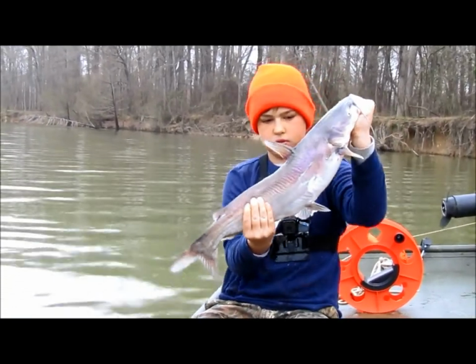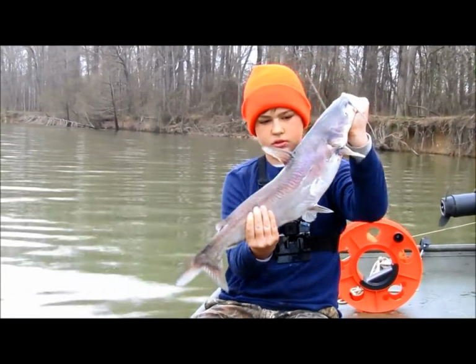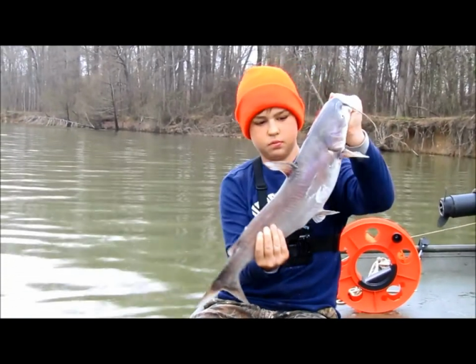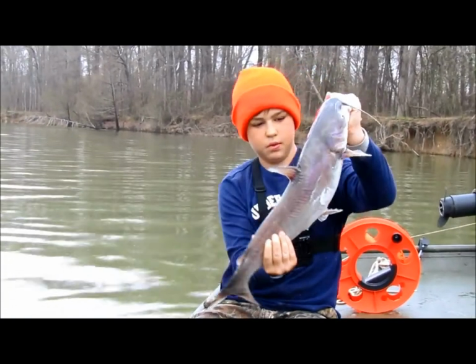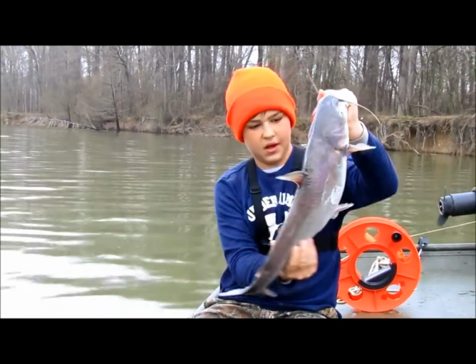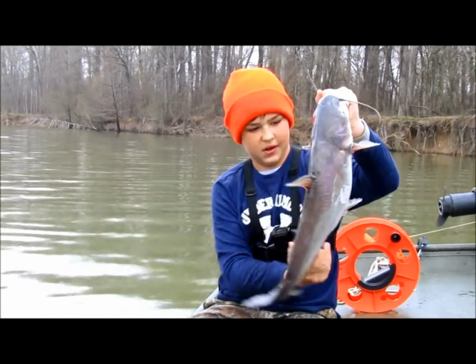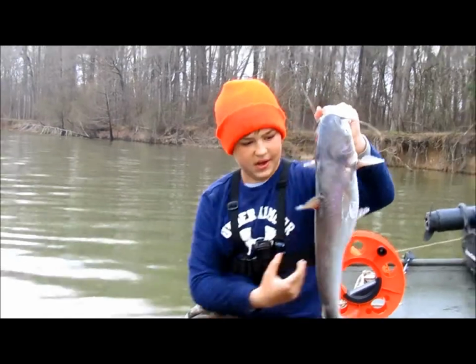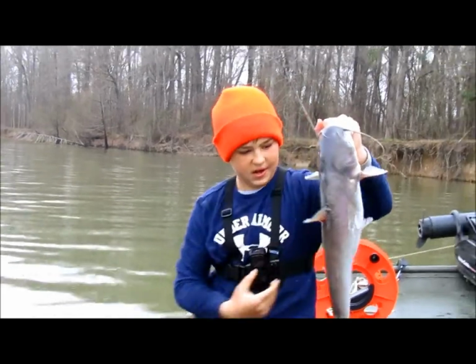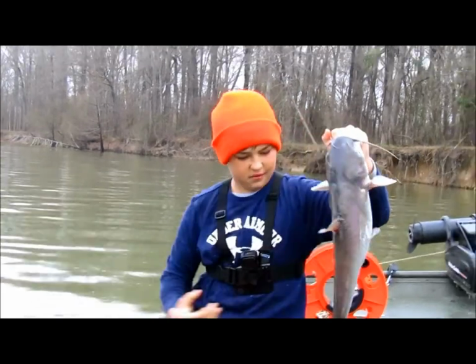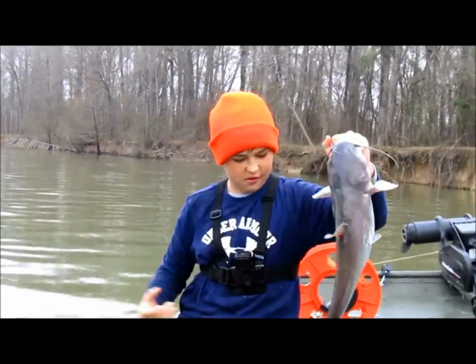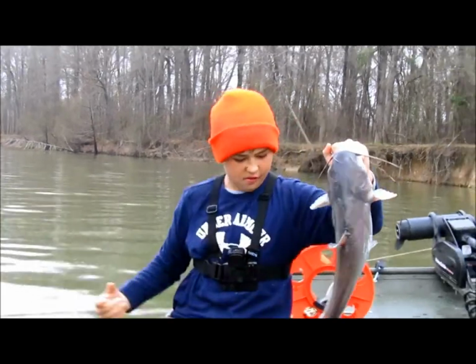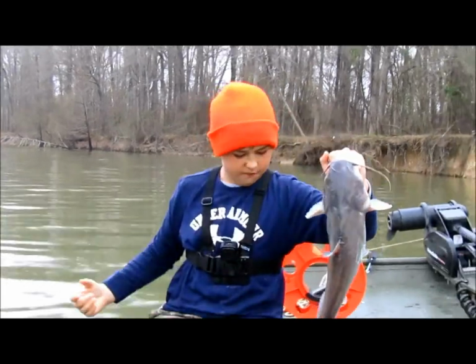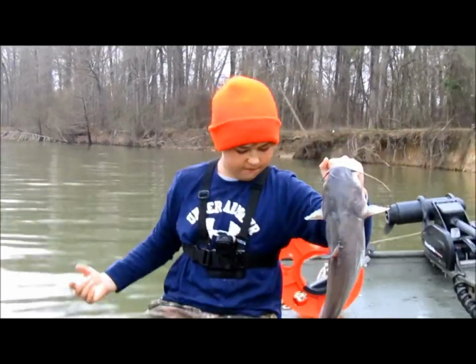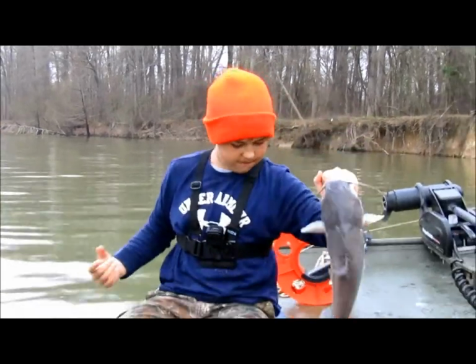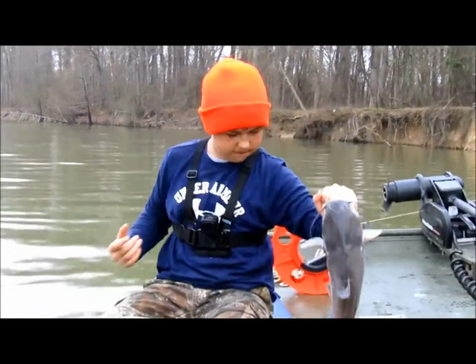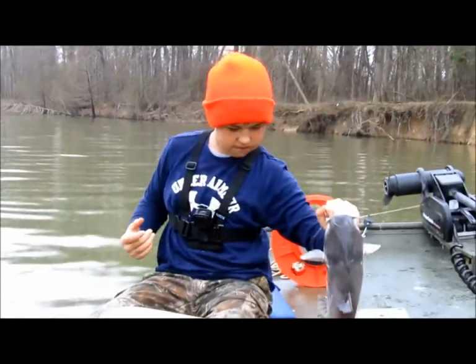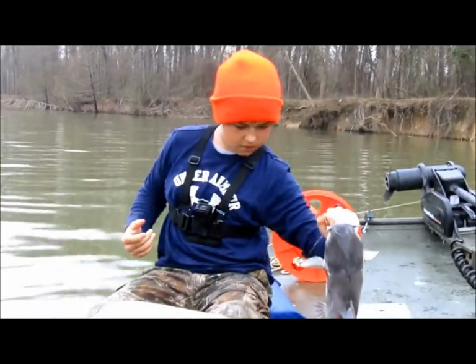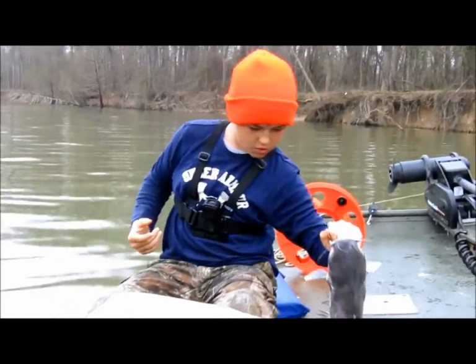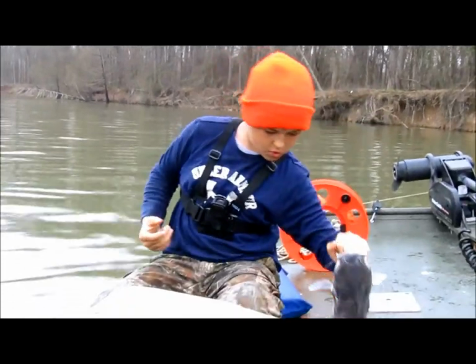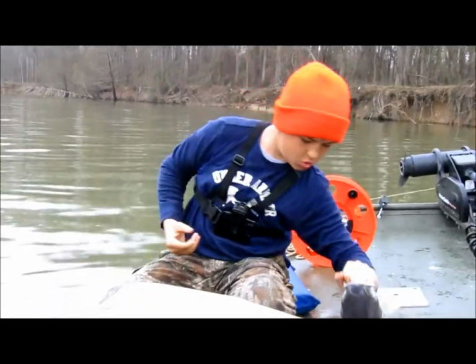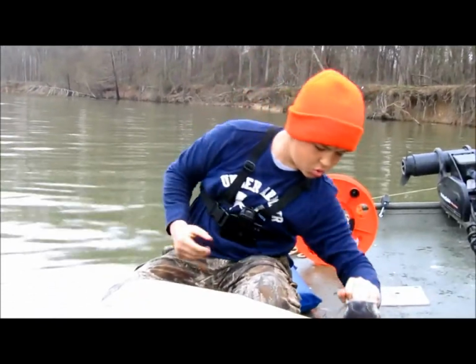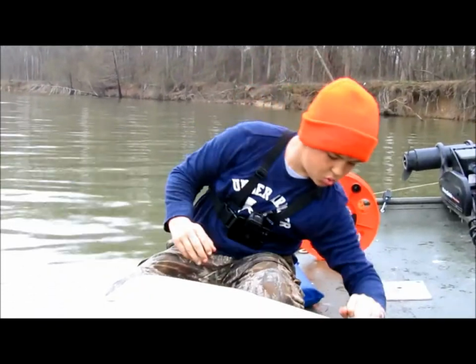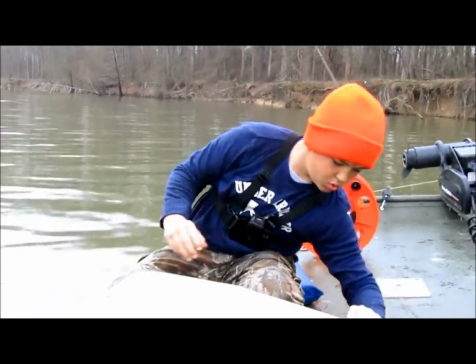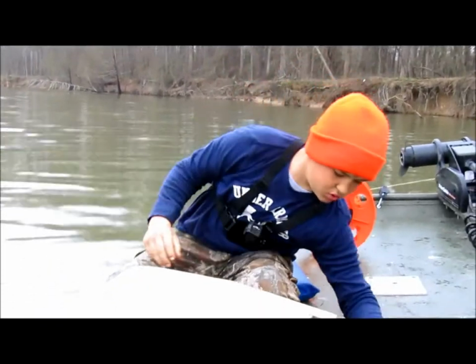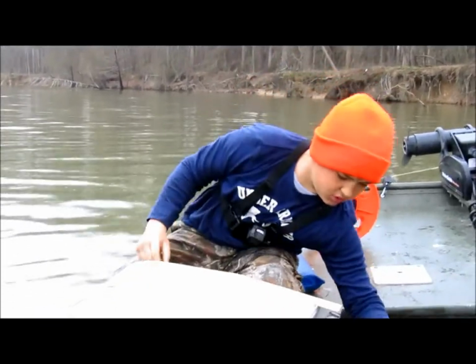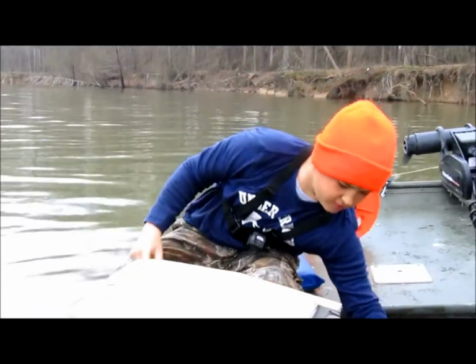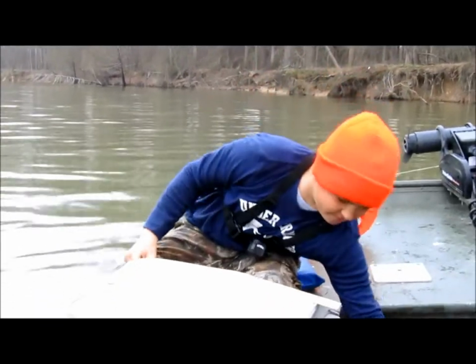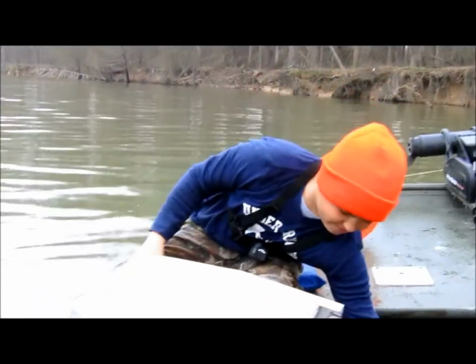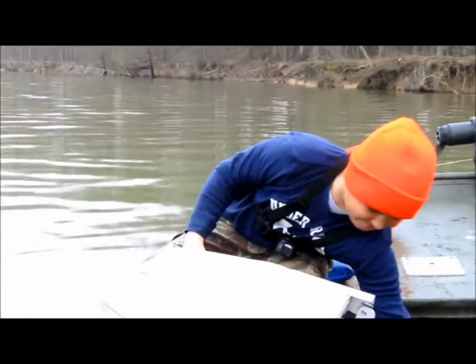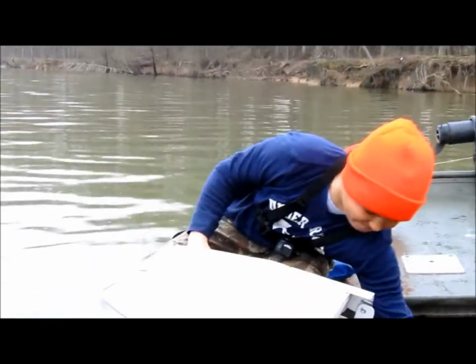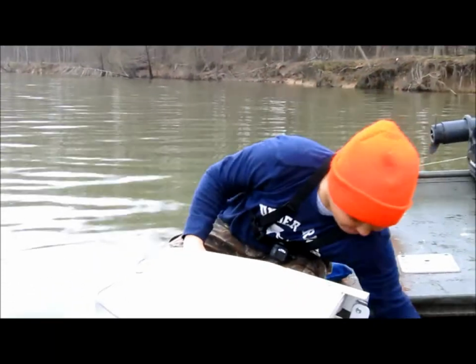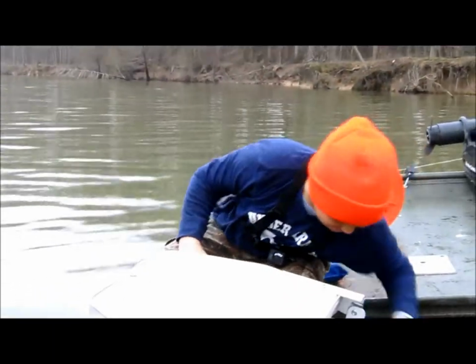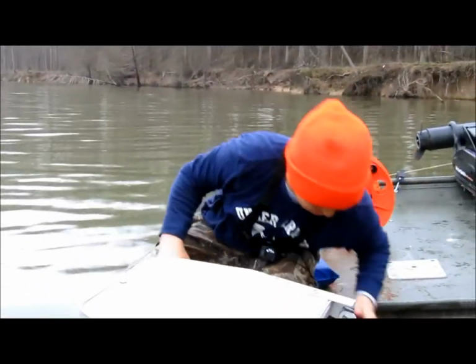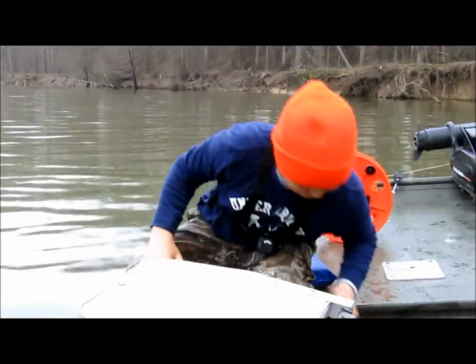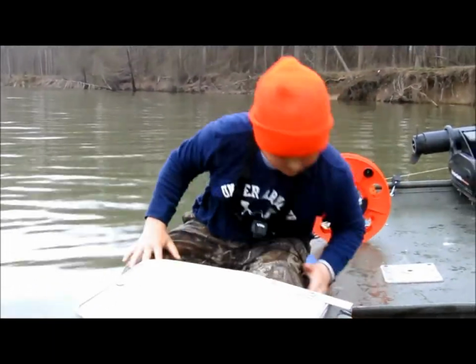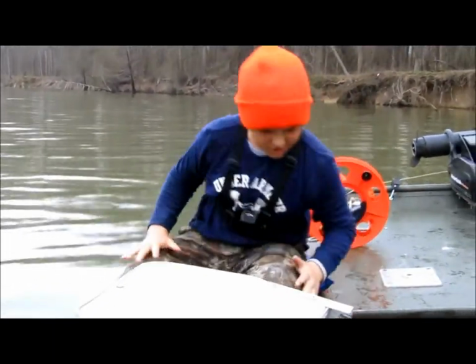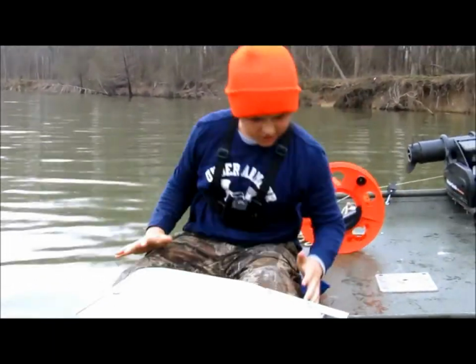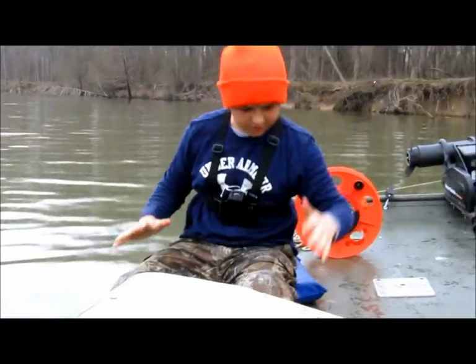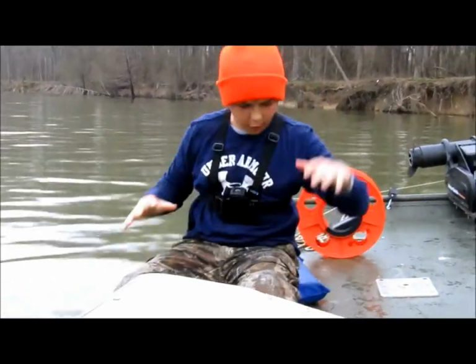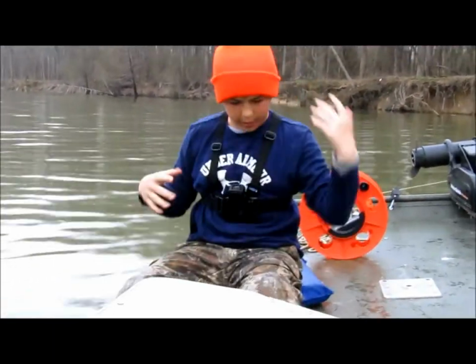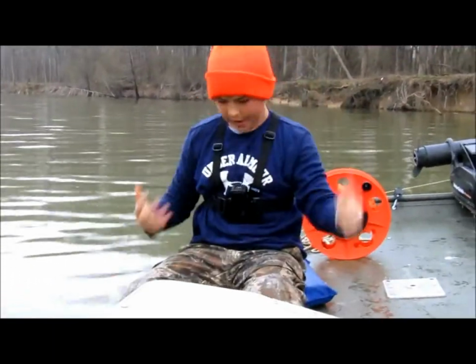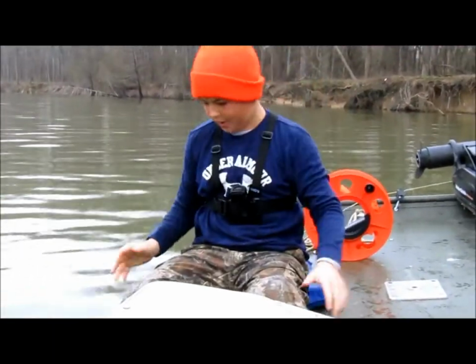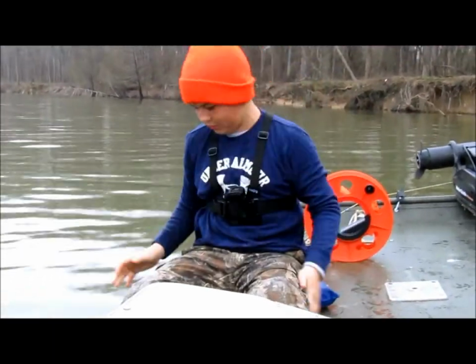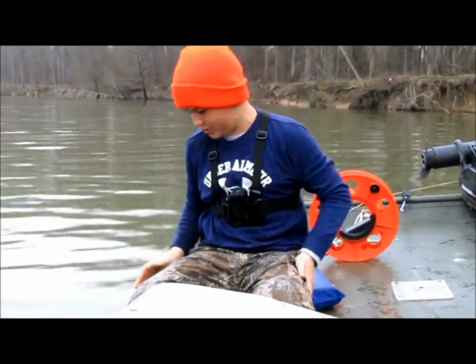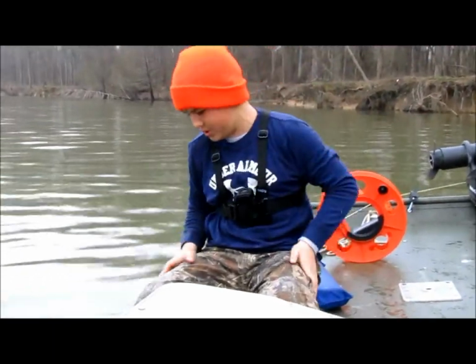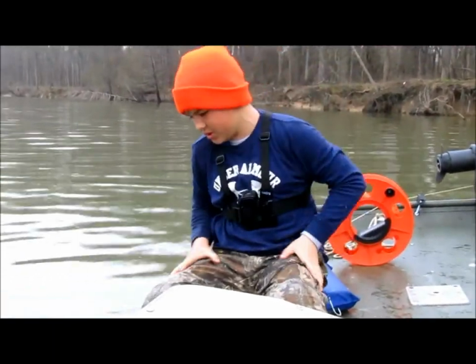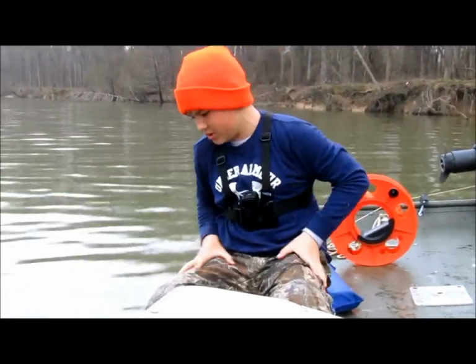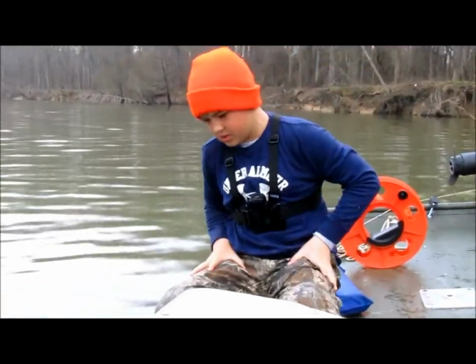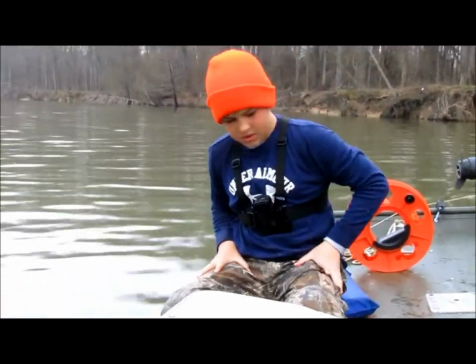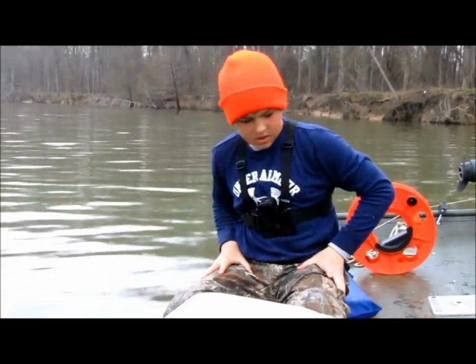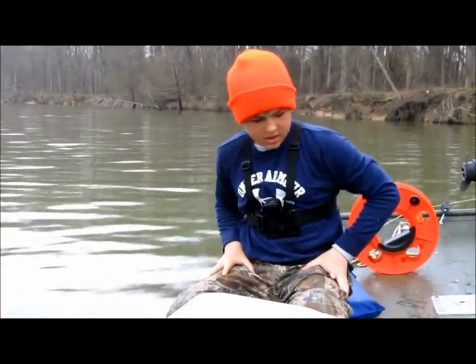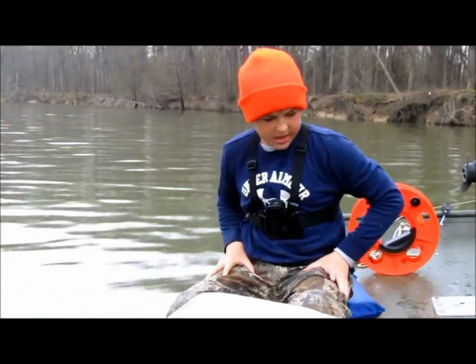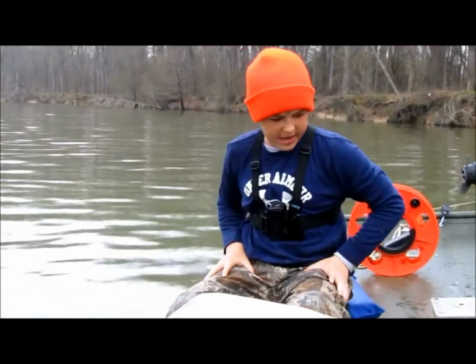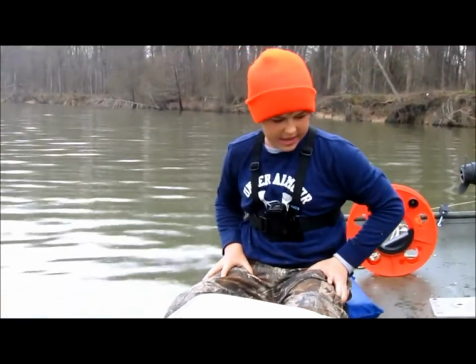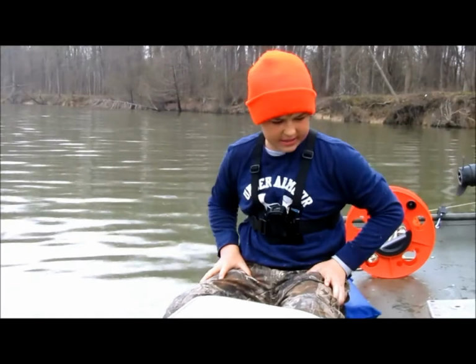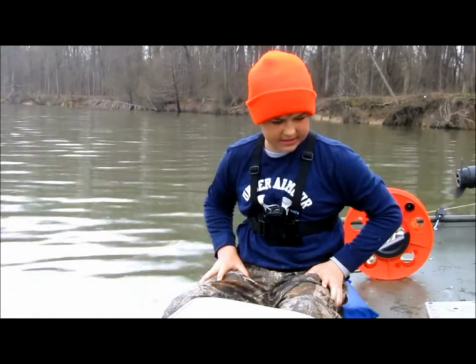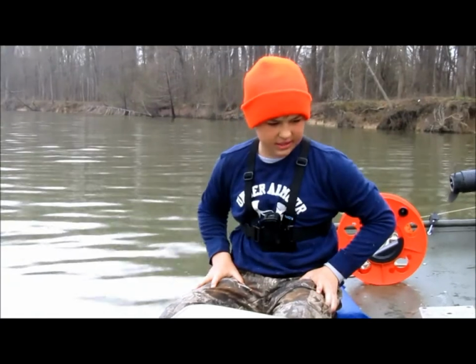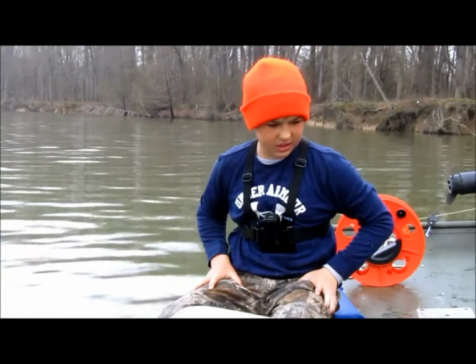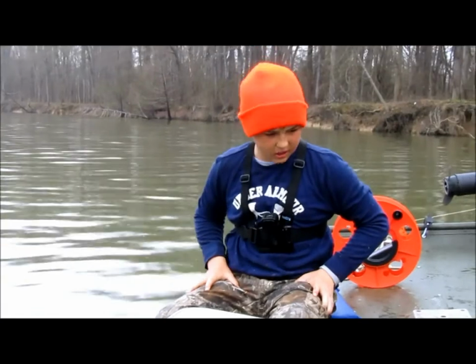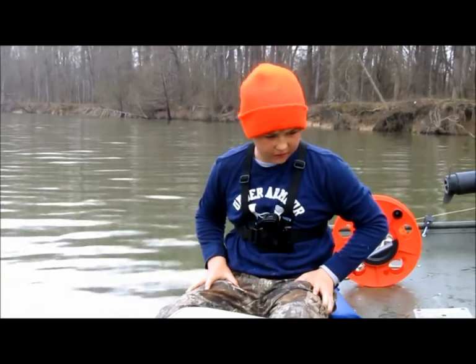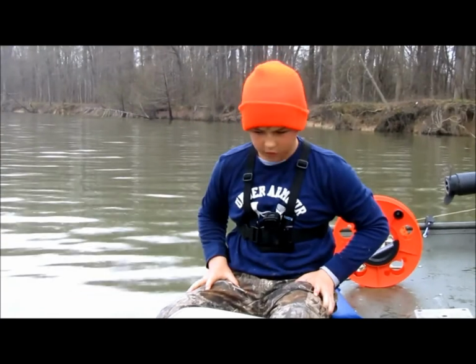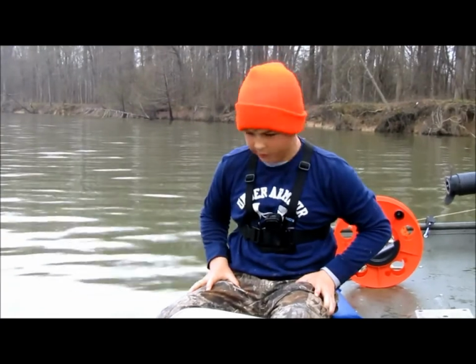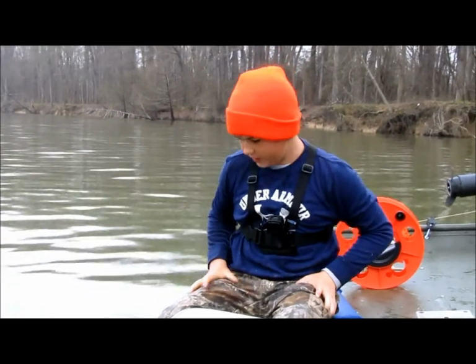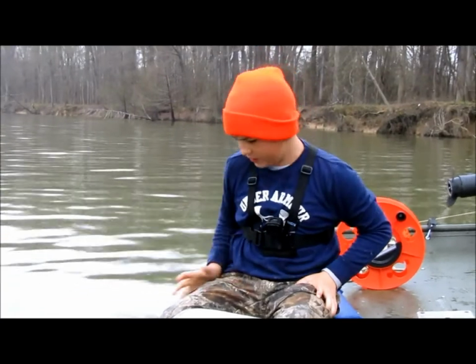It's about — I don't know — good four pounds, easy. Good four pounds.